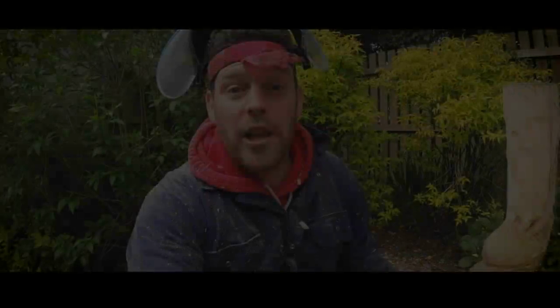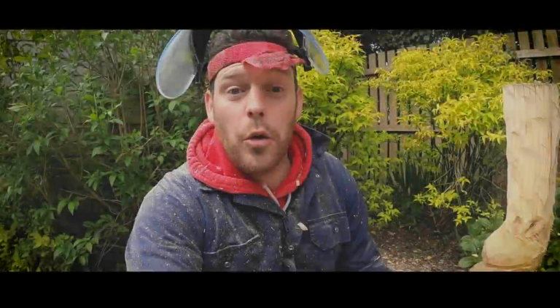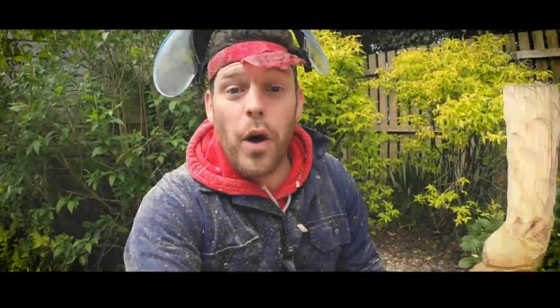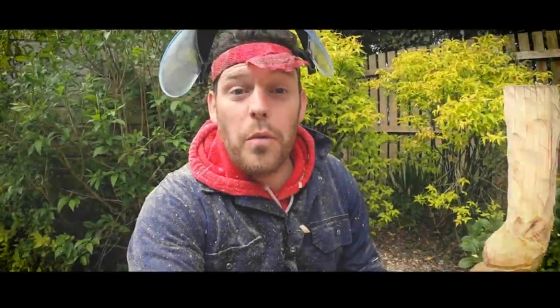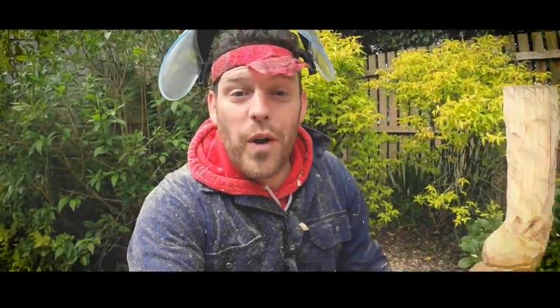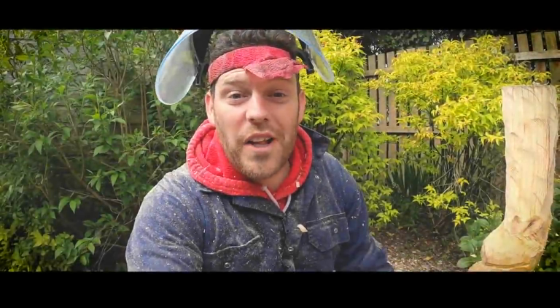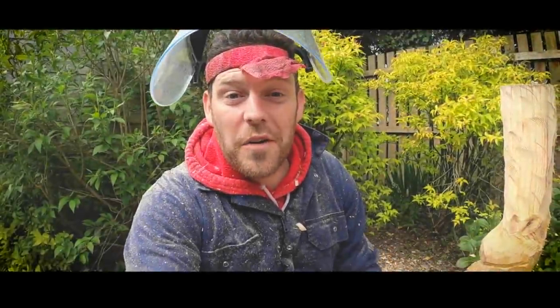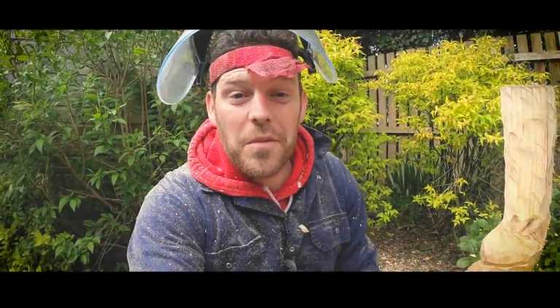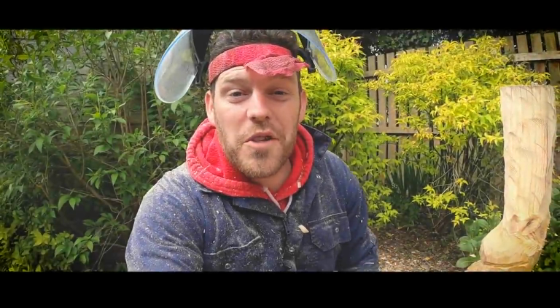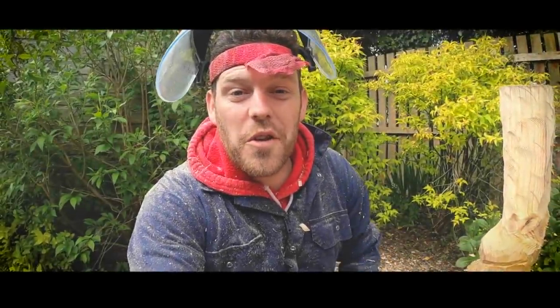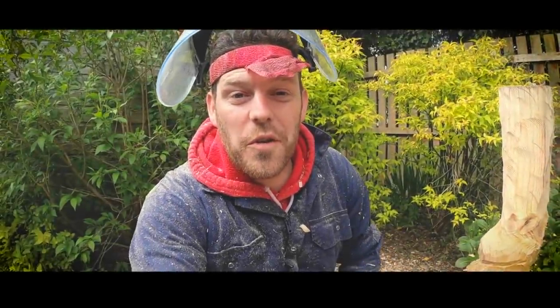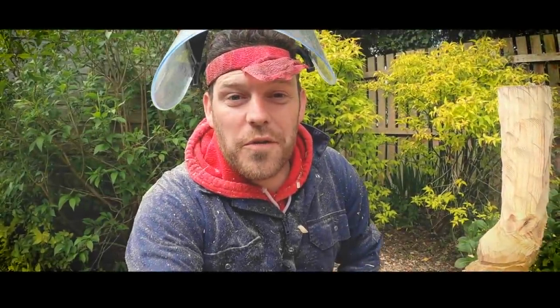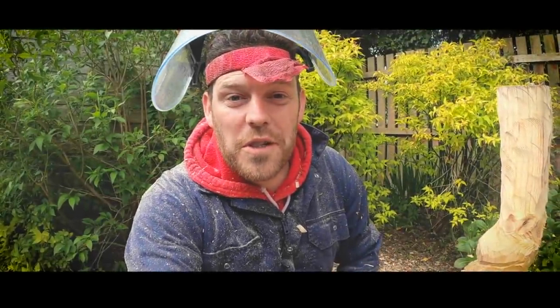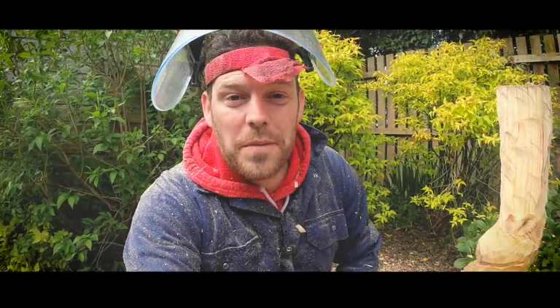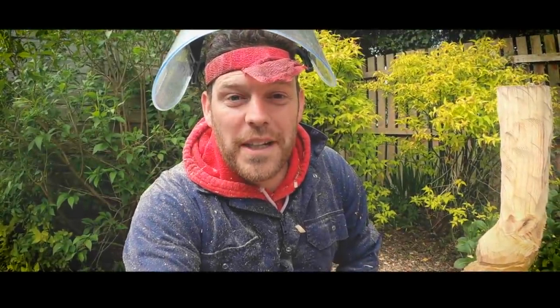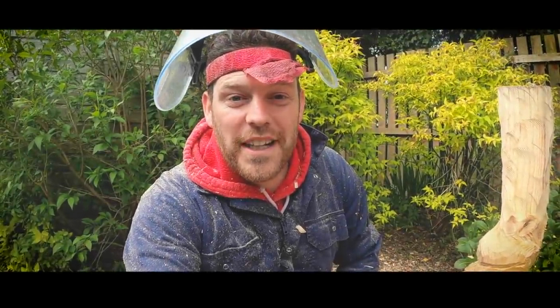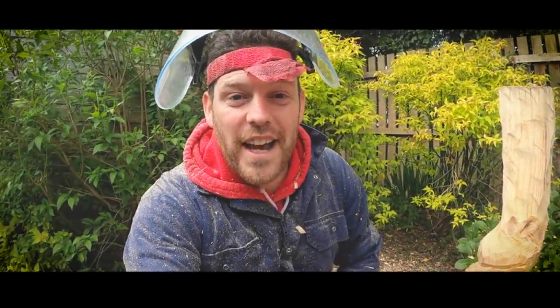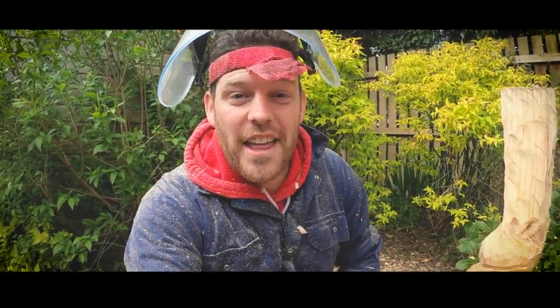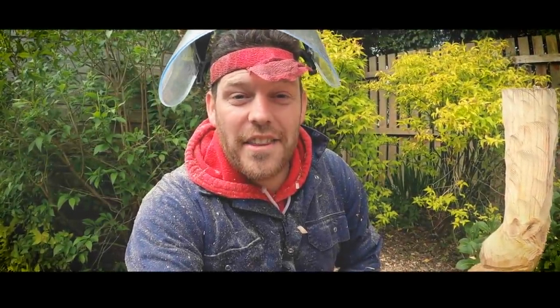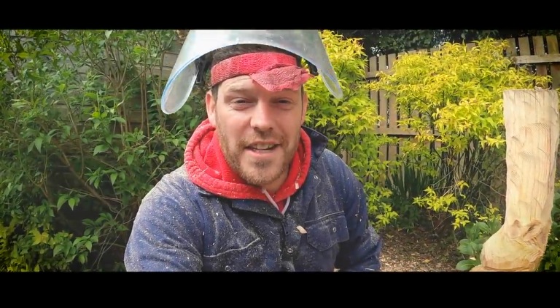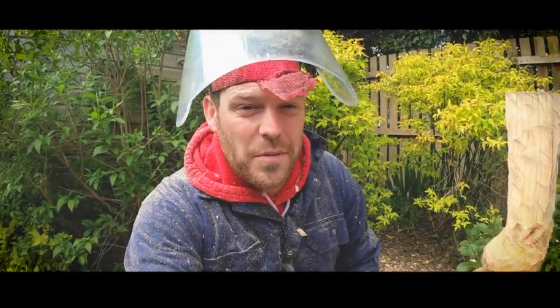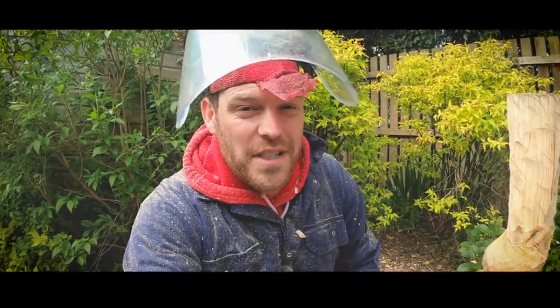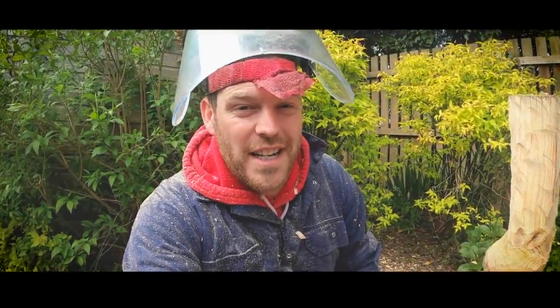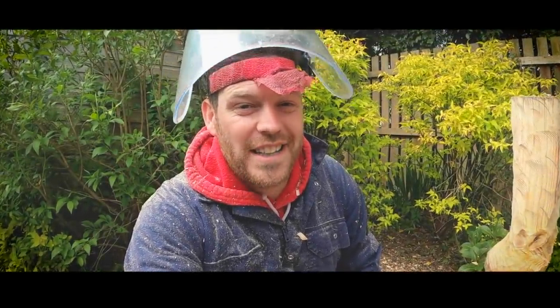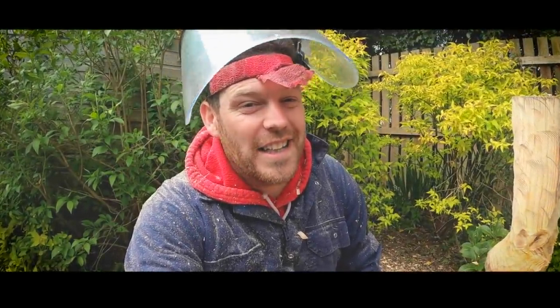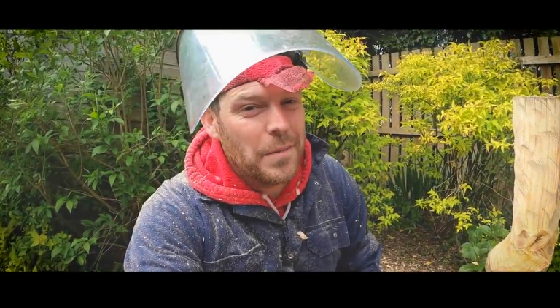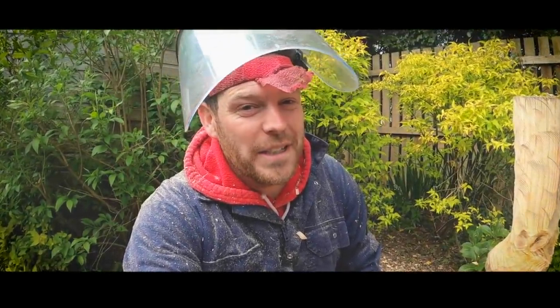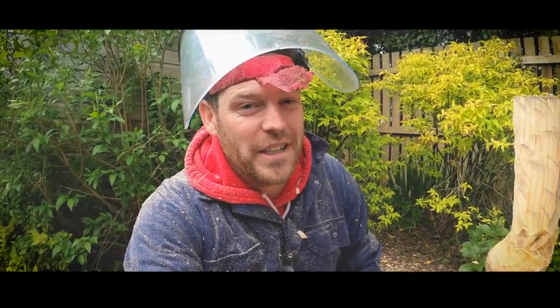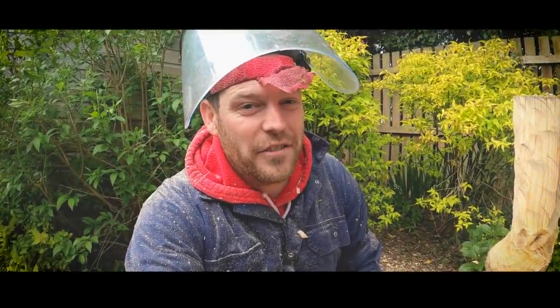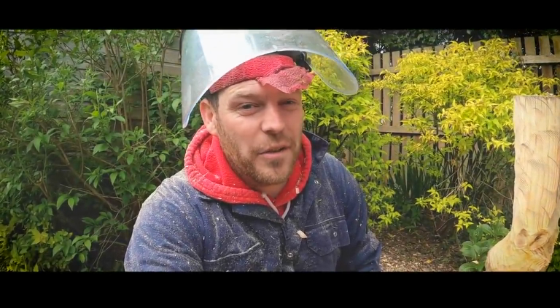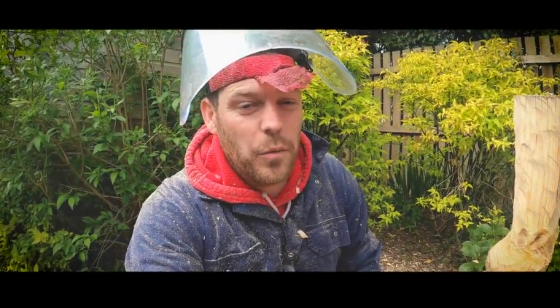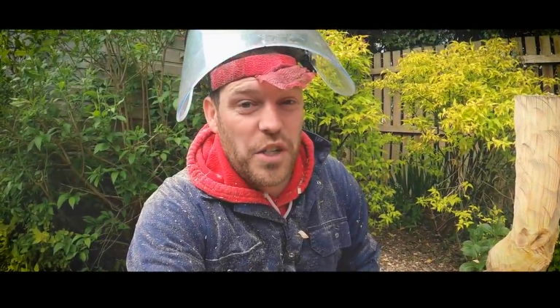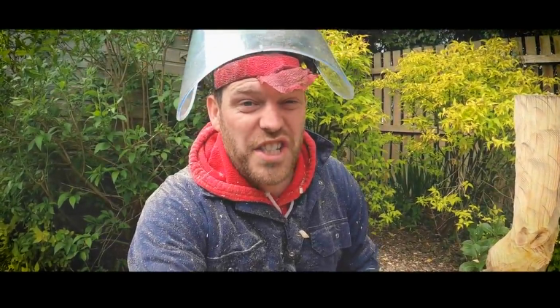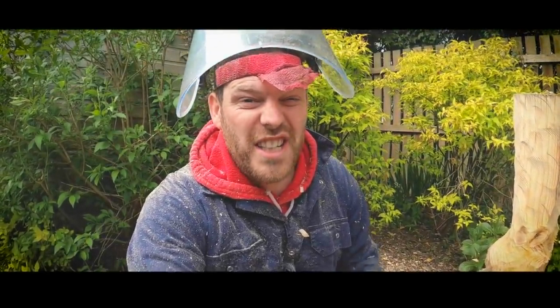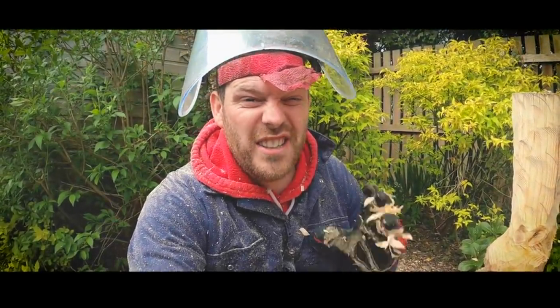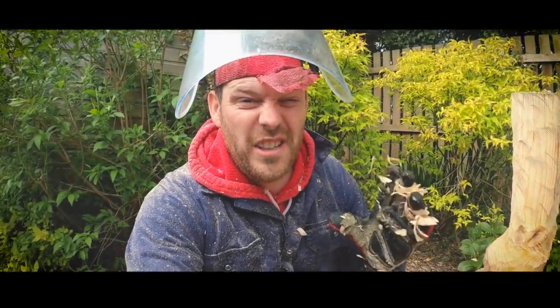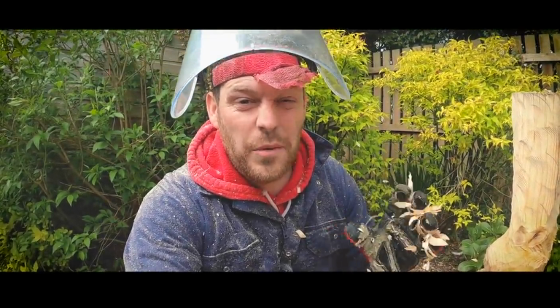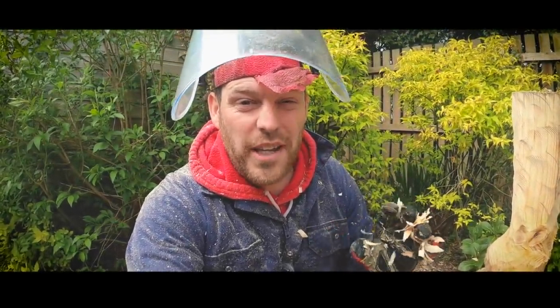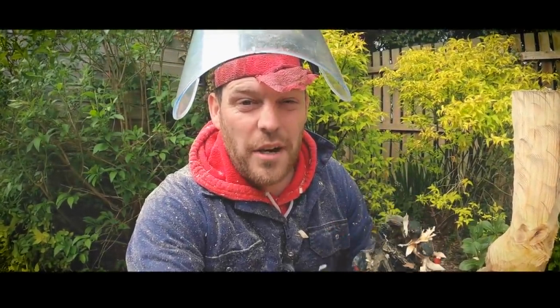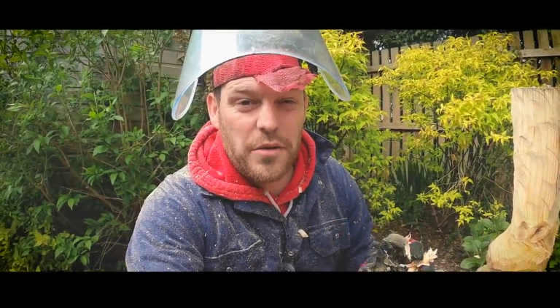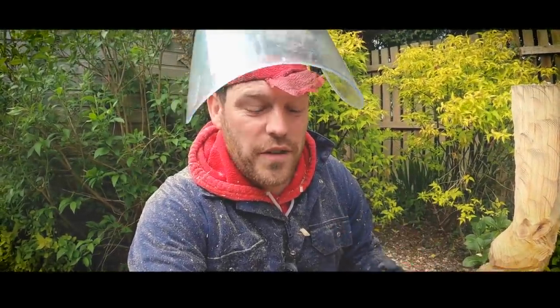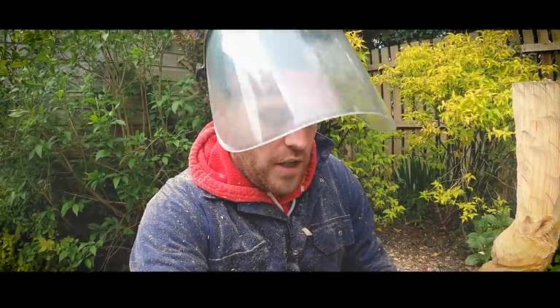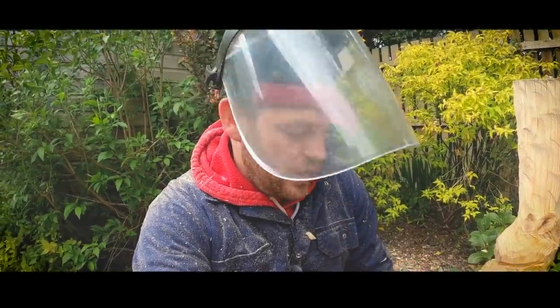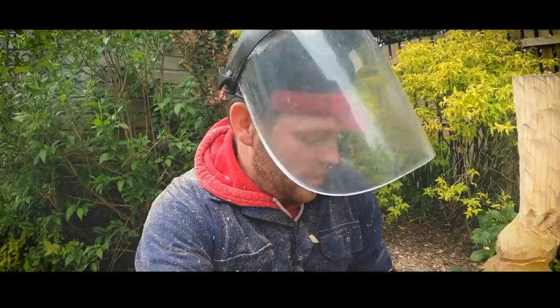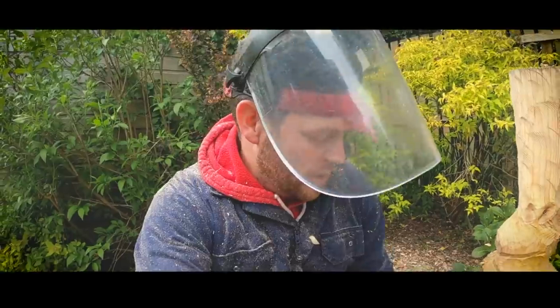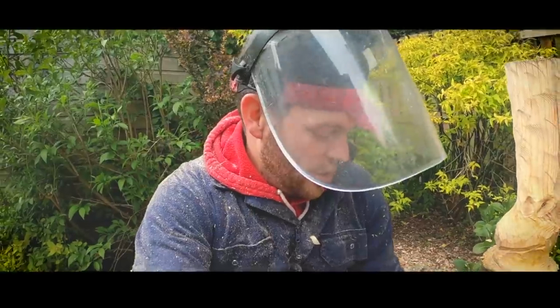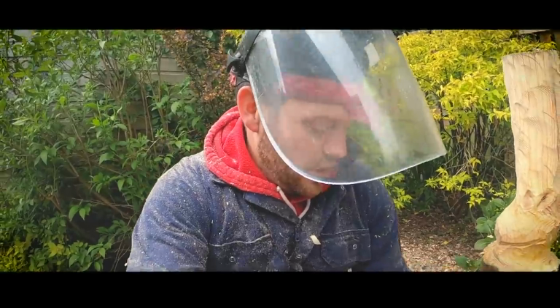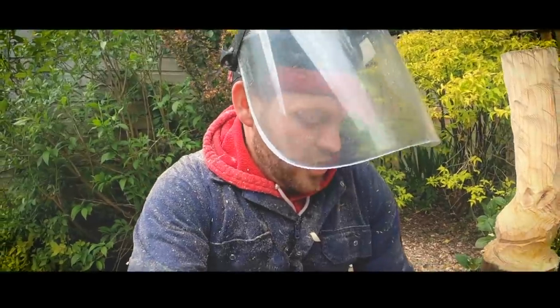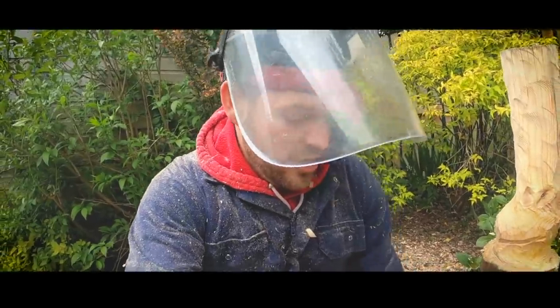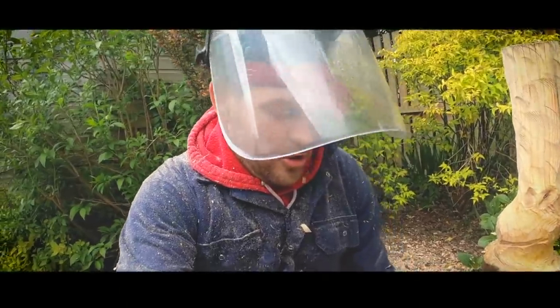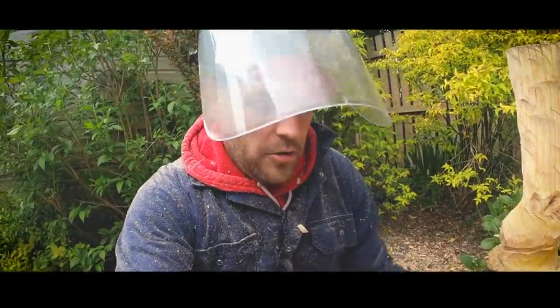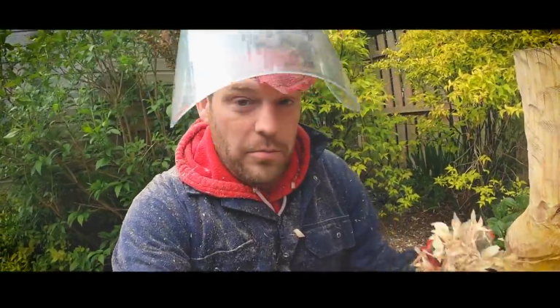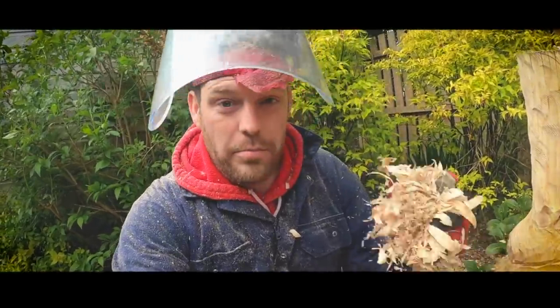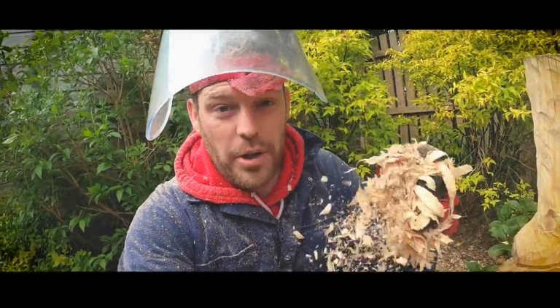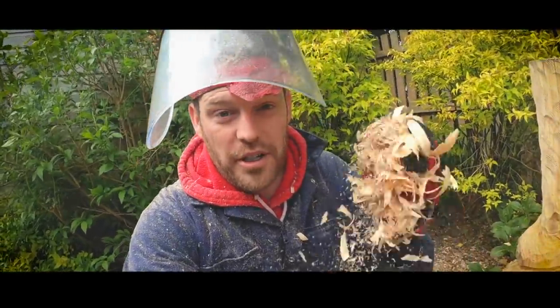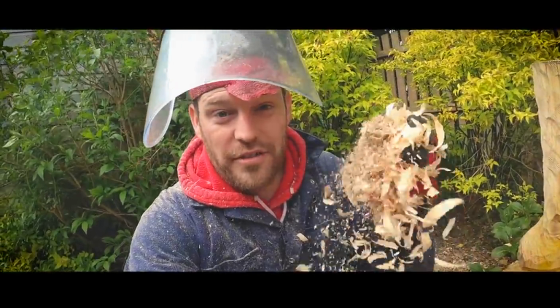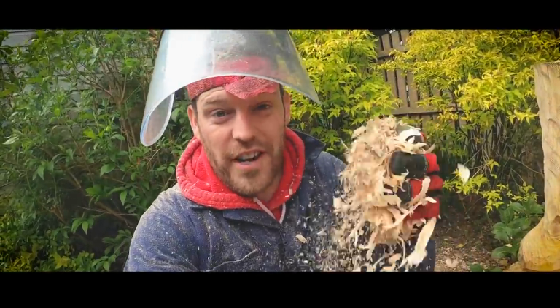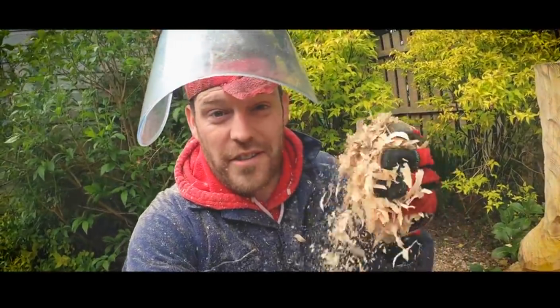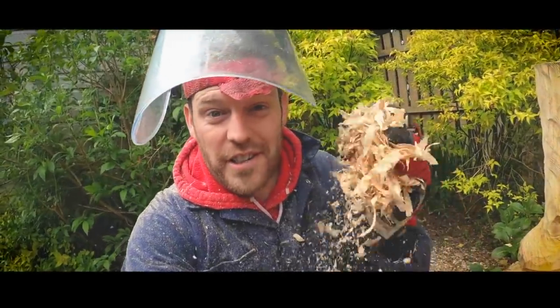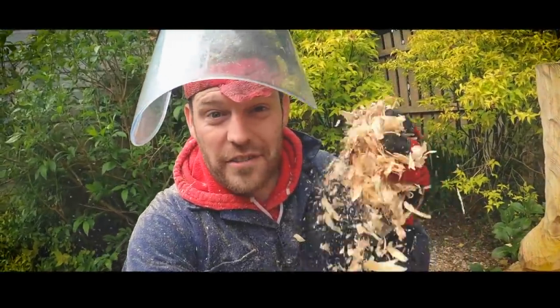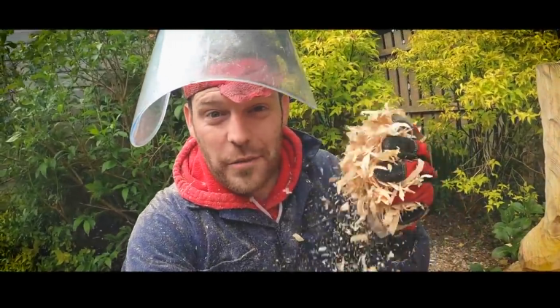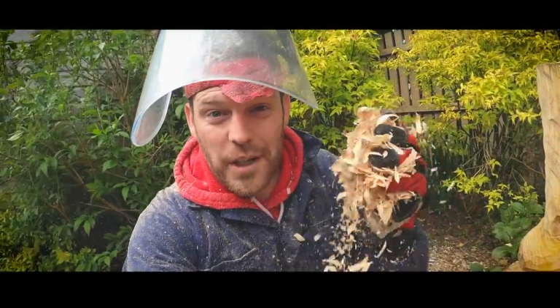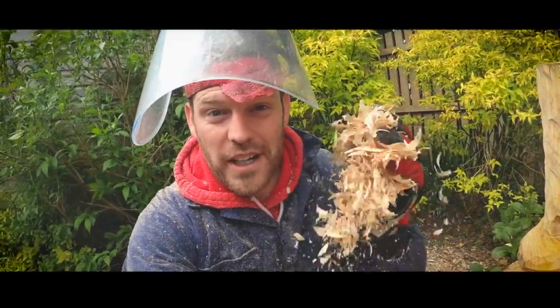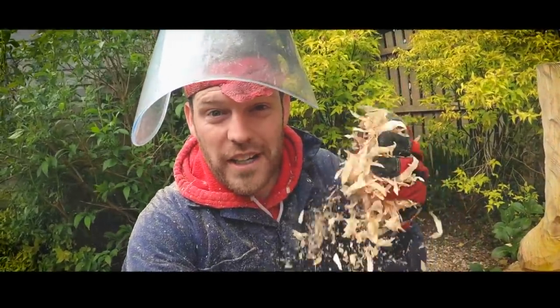Hello and welcome to the Hoof GP. This one's a little bit different — we're still dealing with cow's feet, but in a very different way.